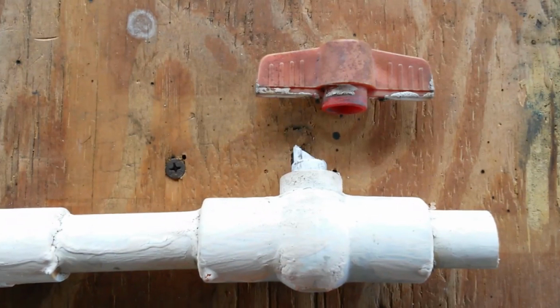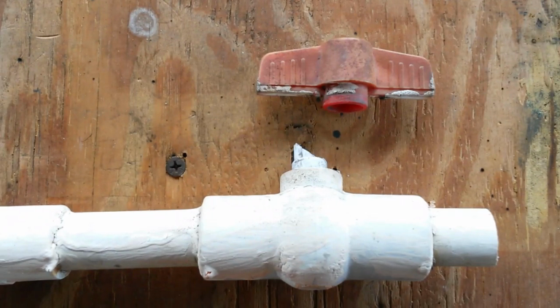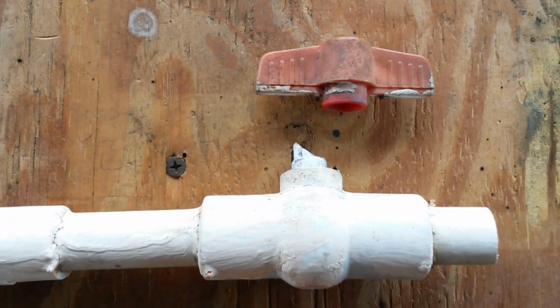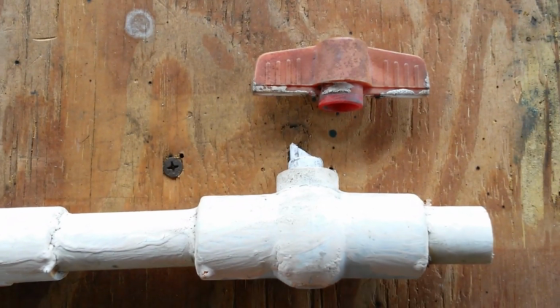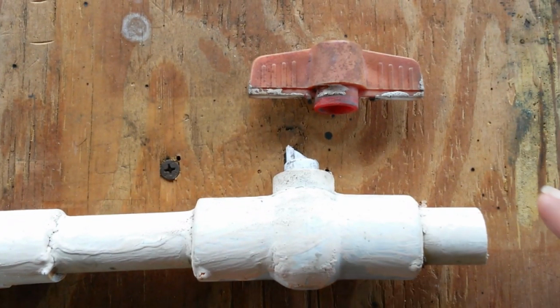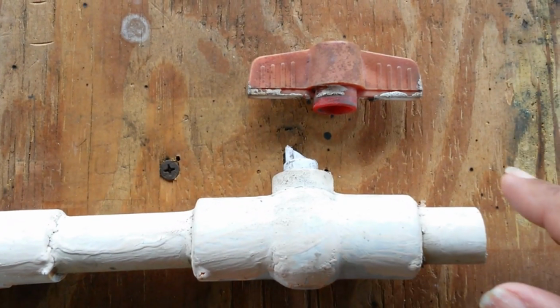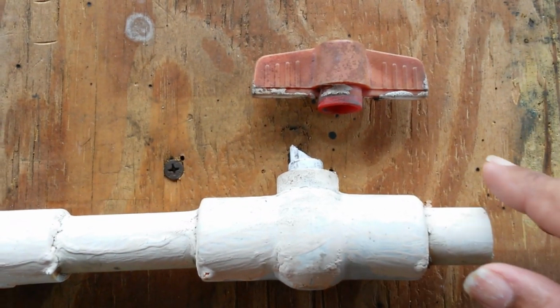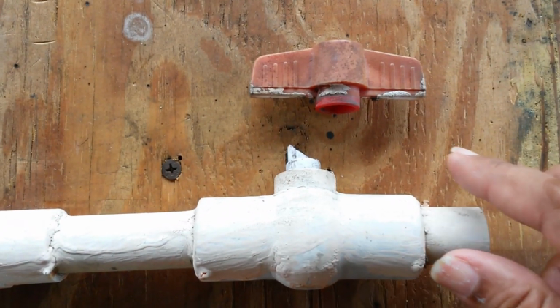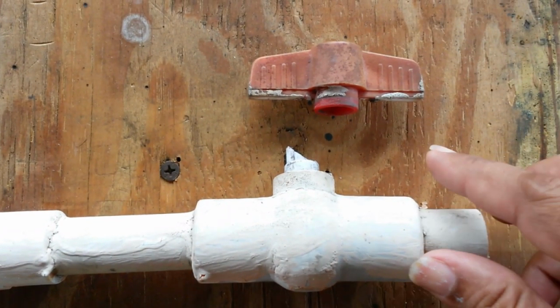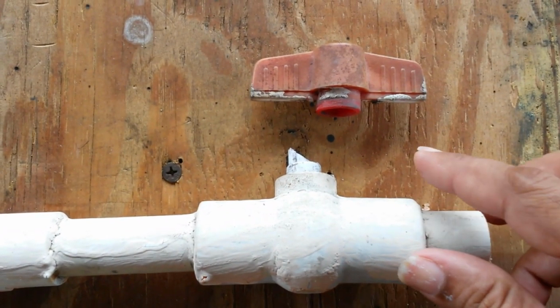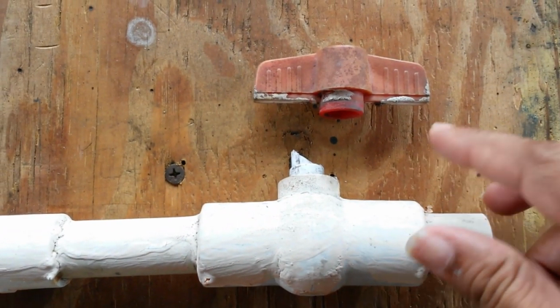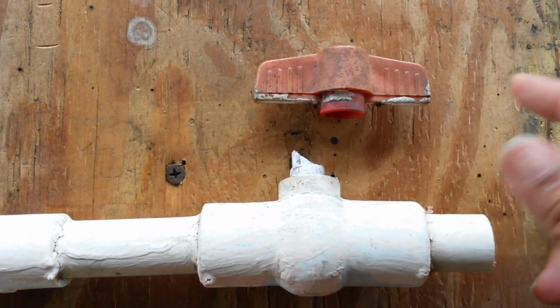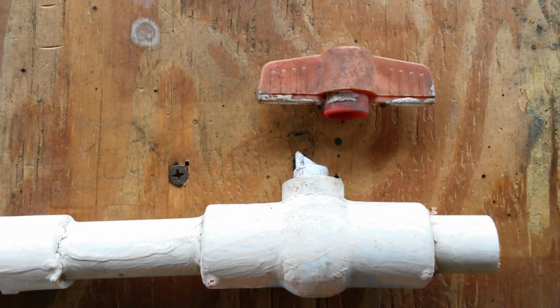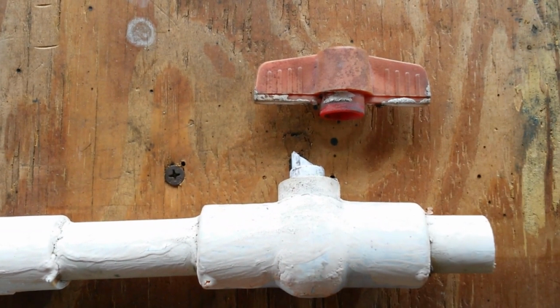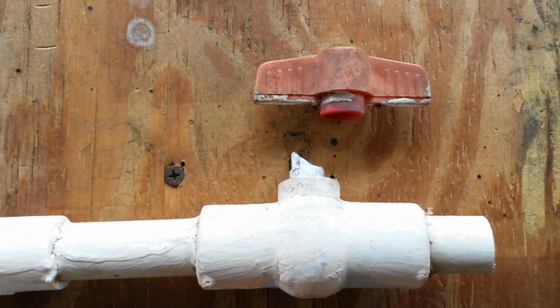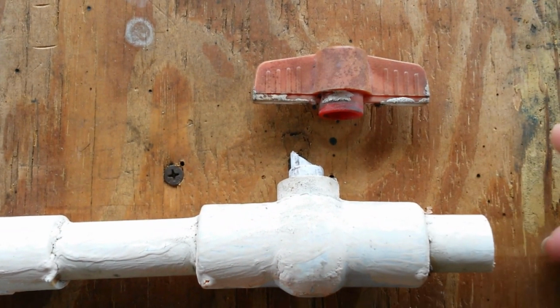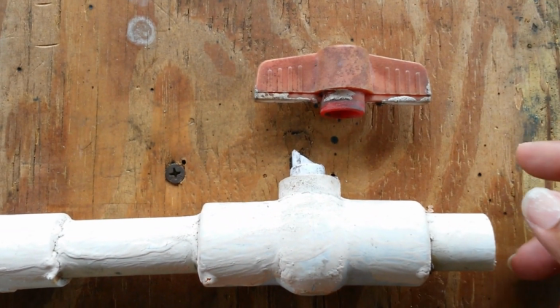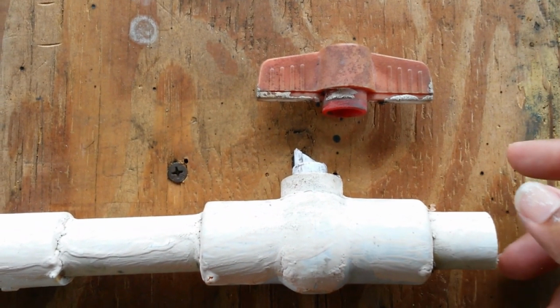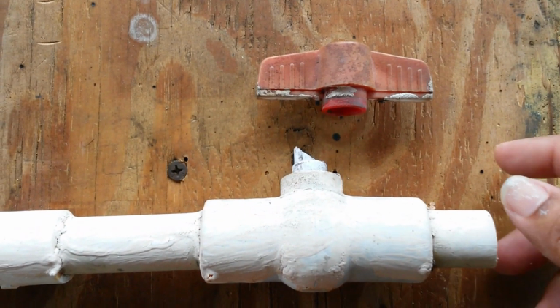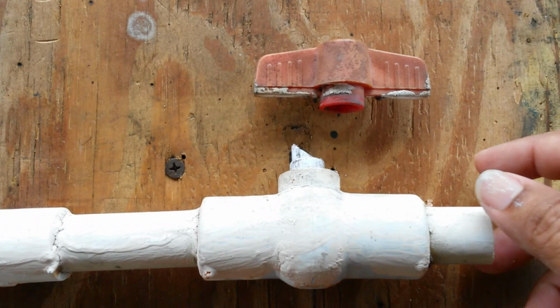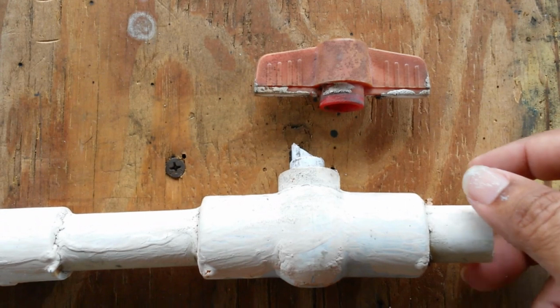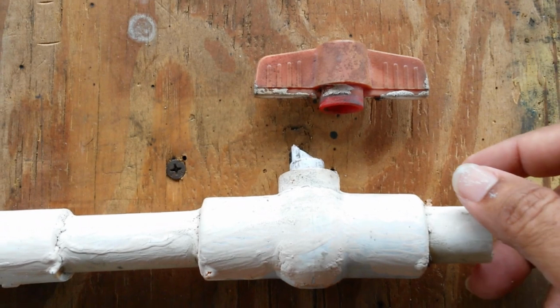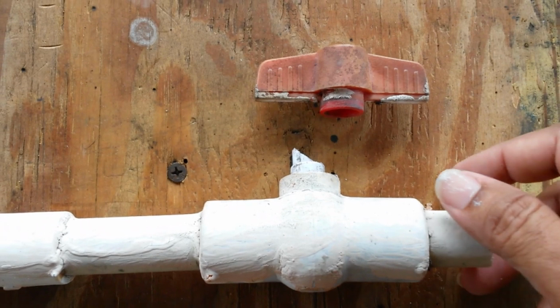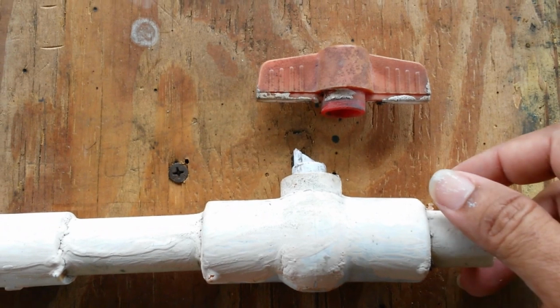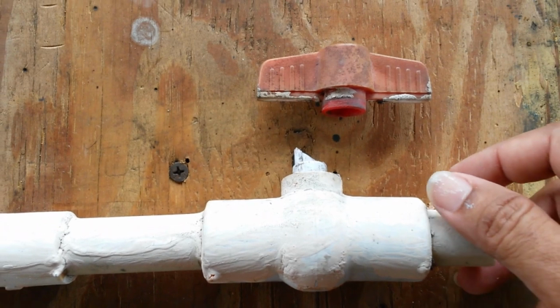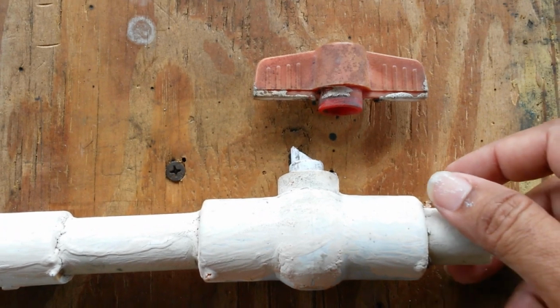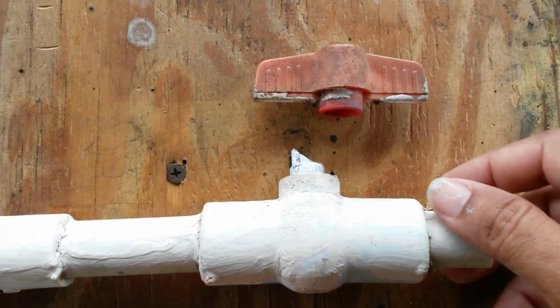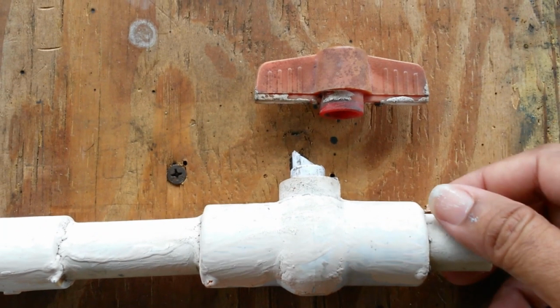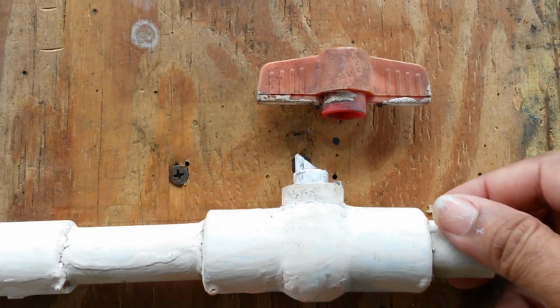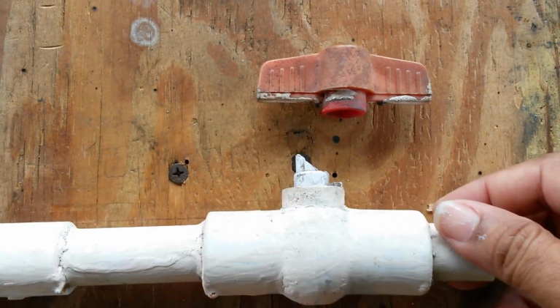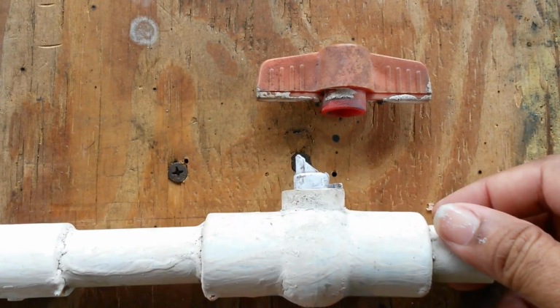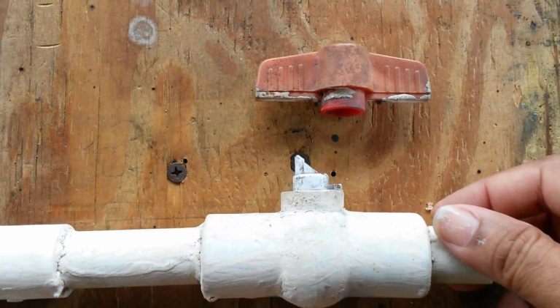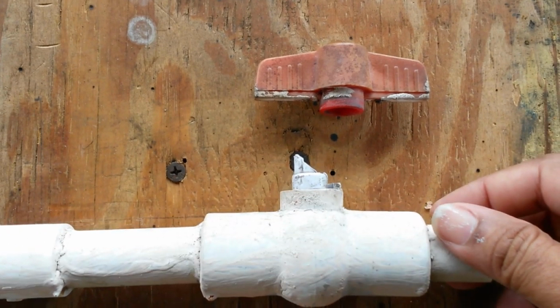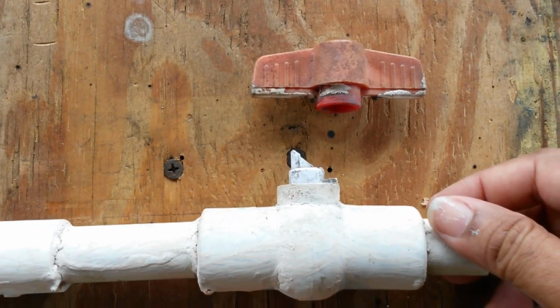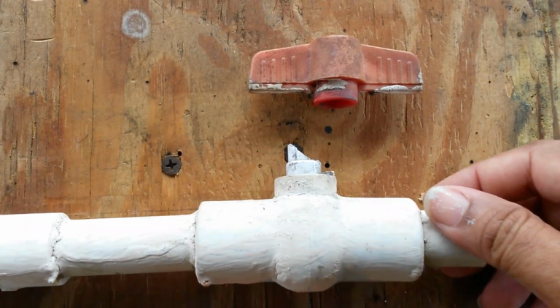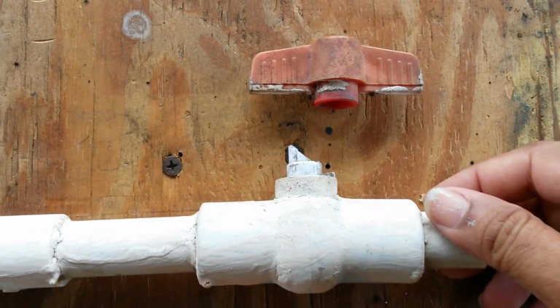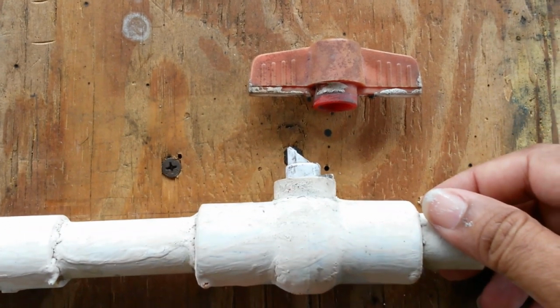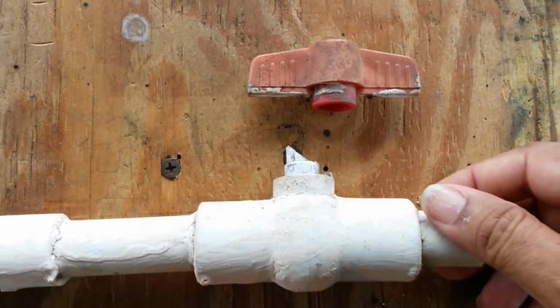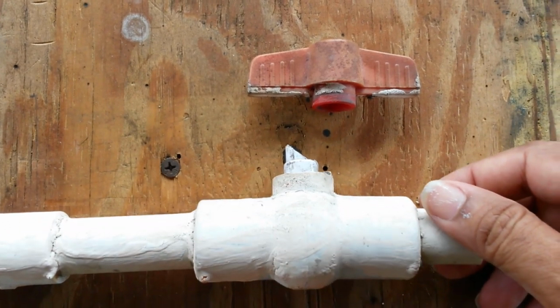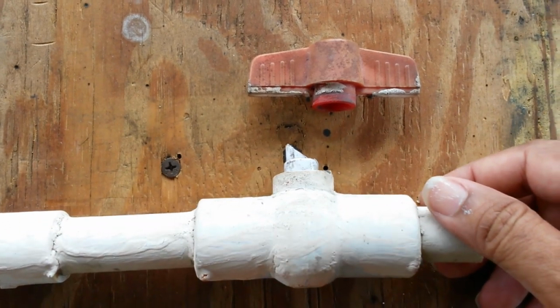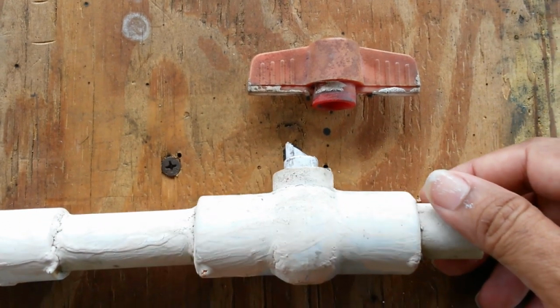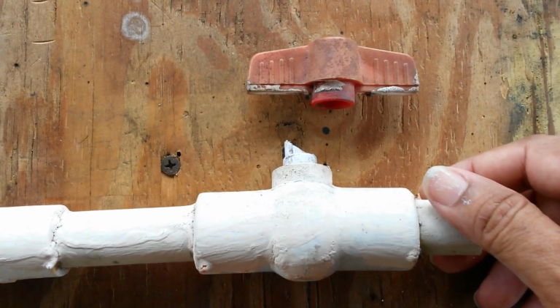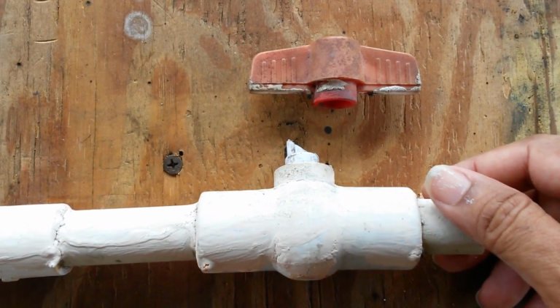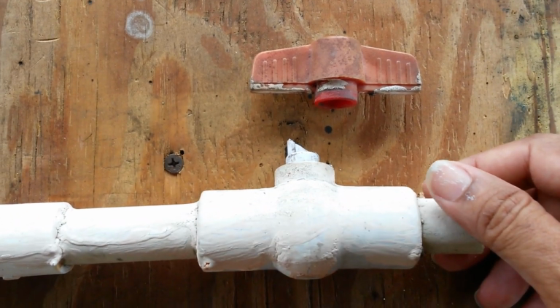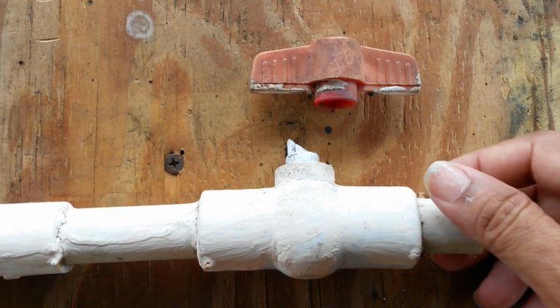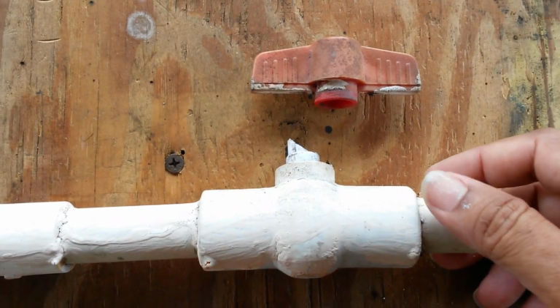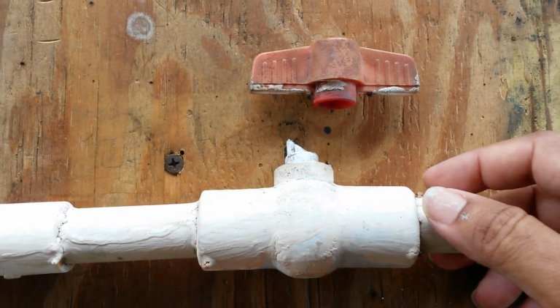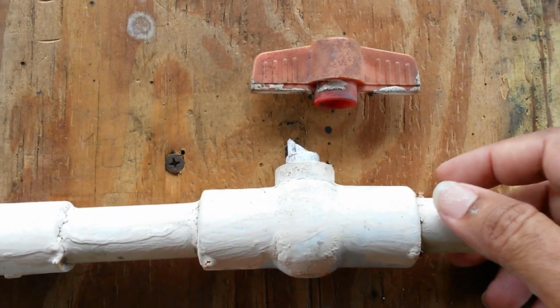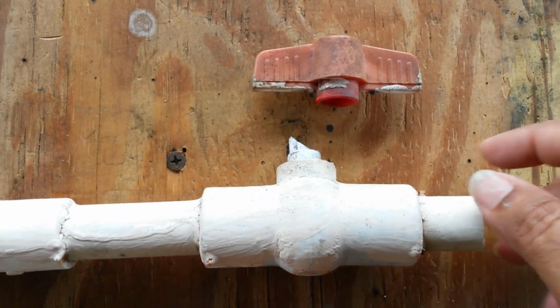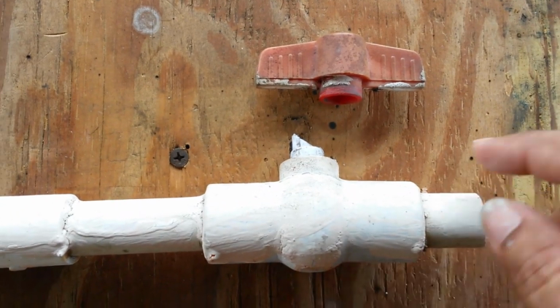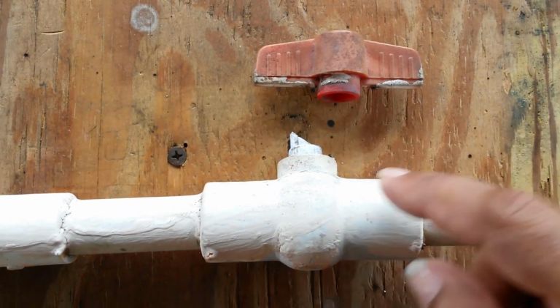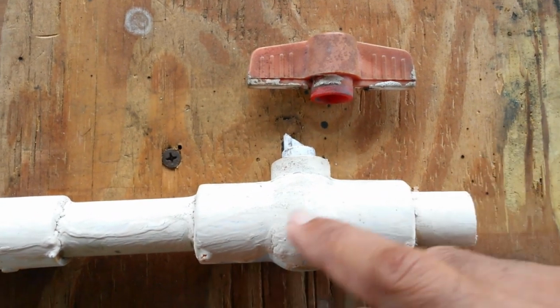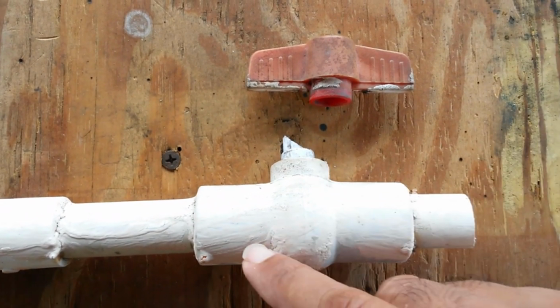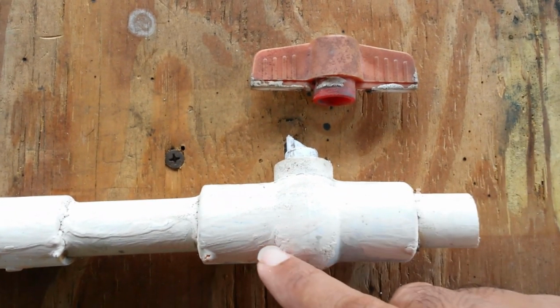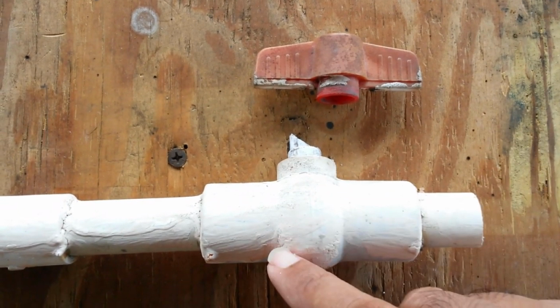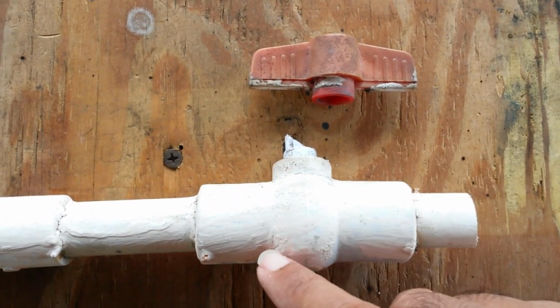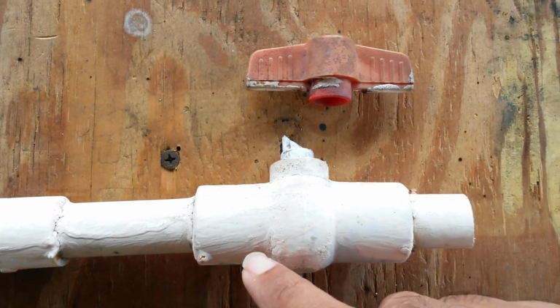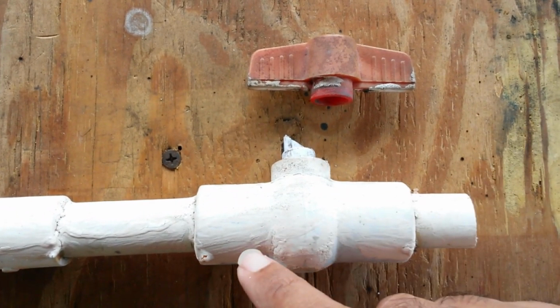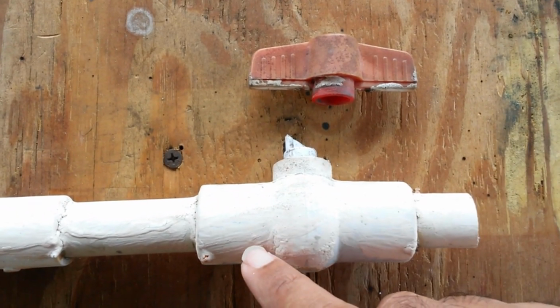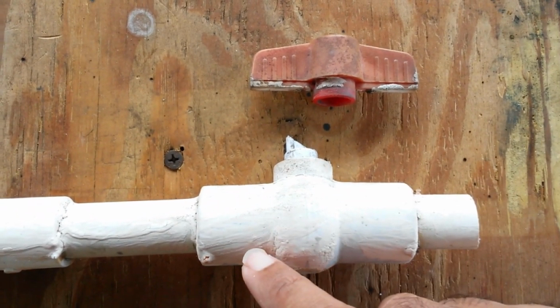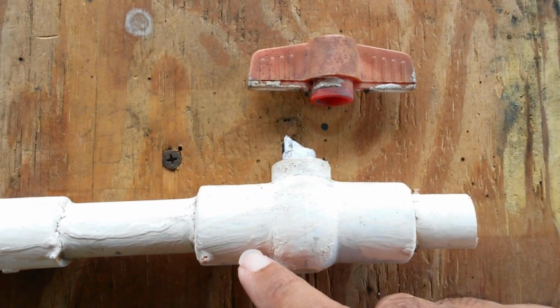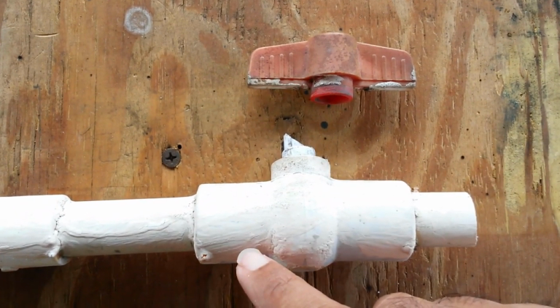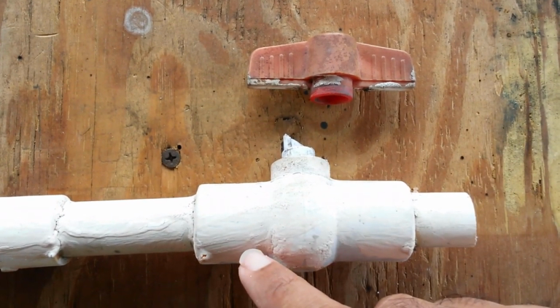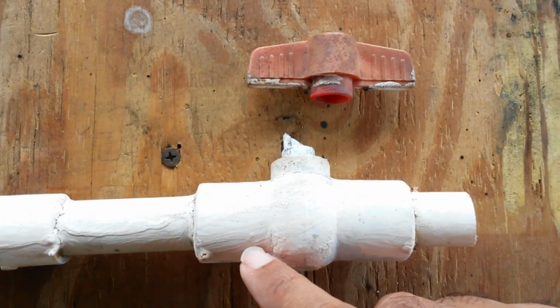This valve broke and I replaced it. I'm really fascinated with these ball valves so I'm going to cut it open and have a look inside.